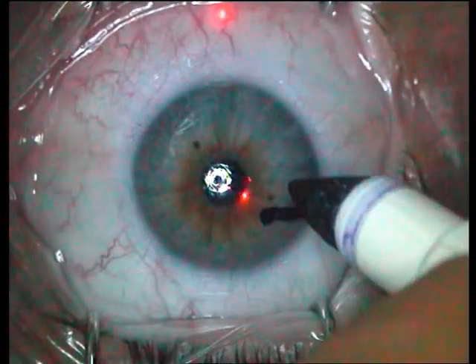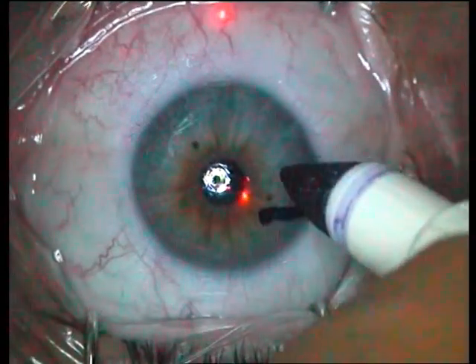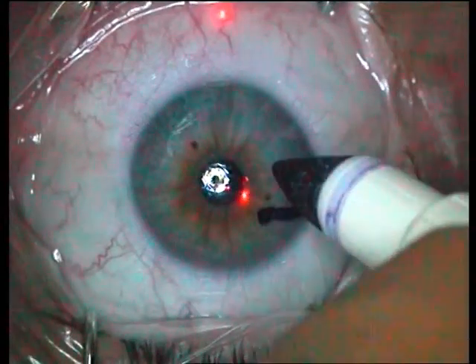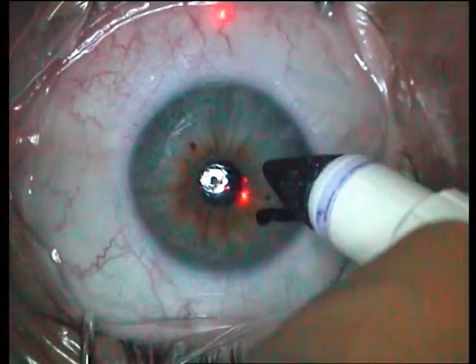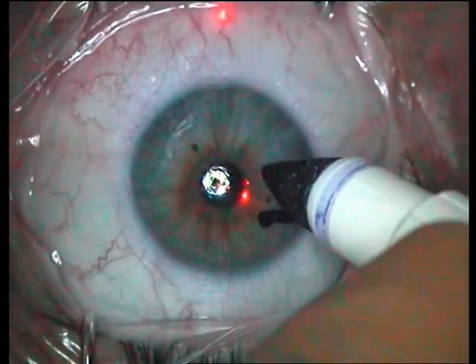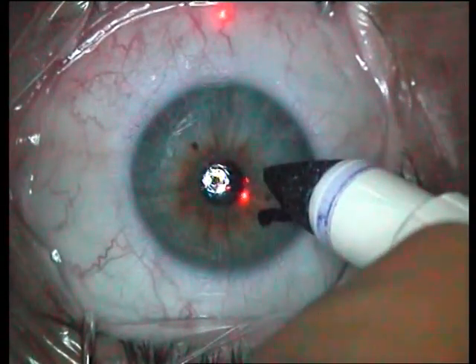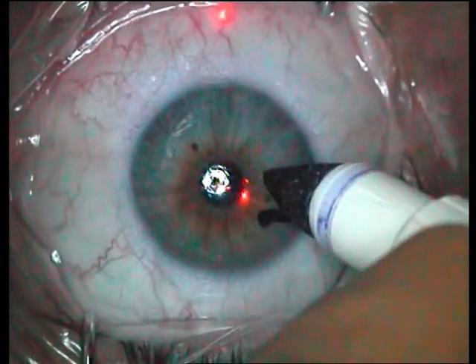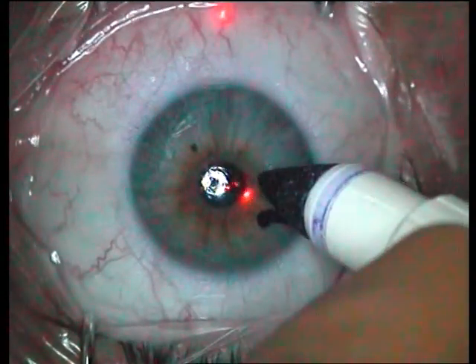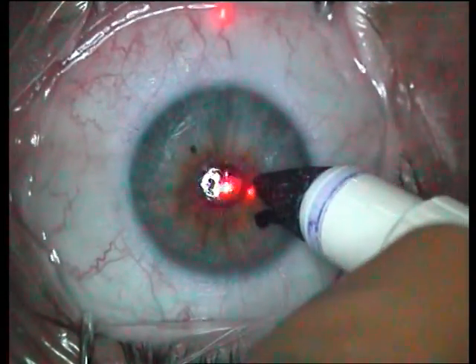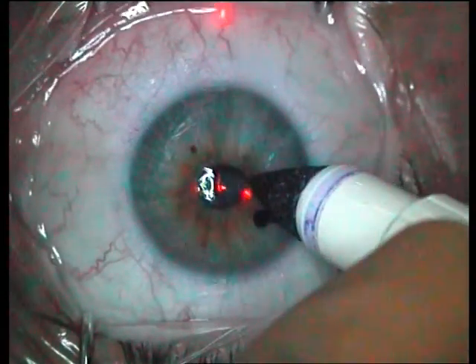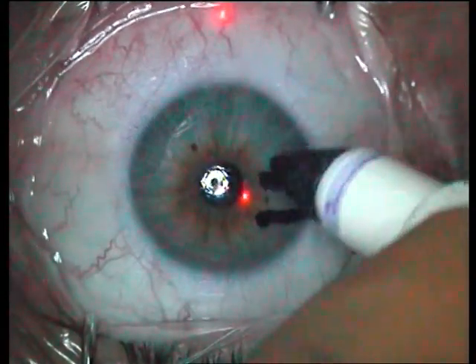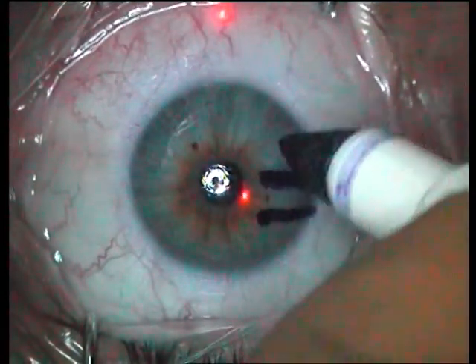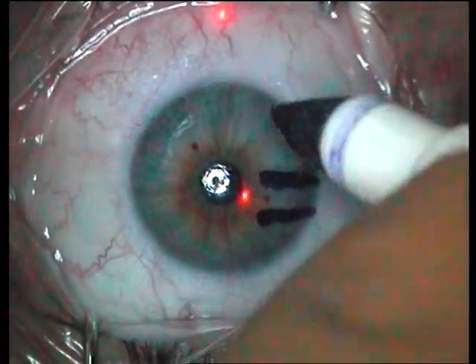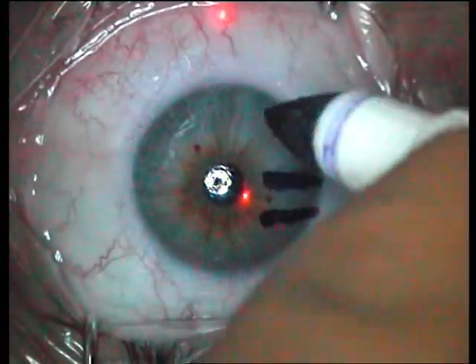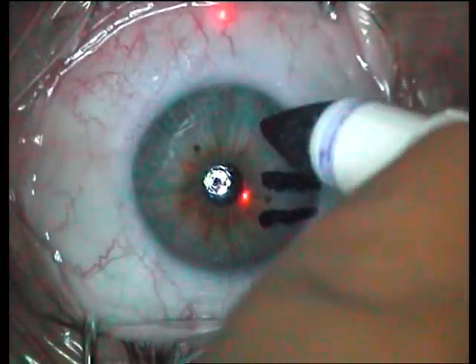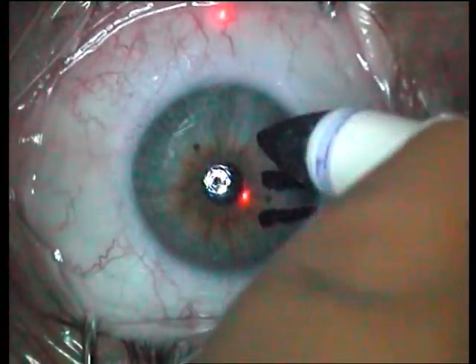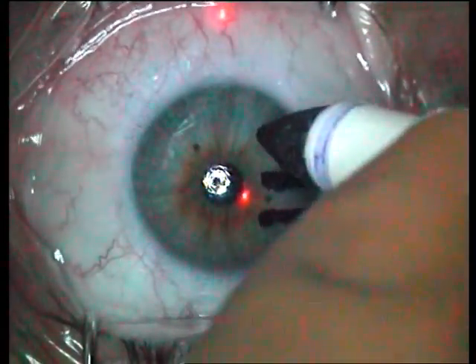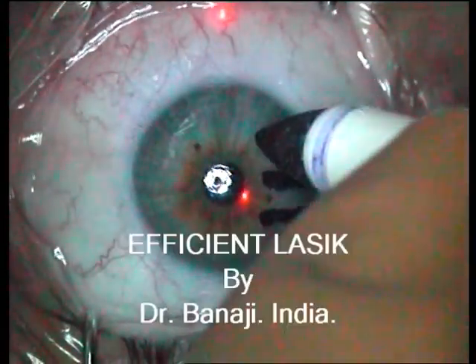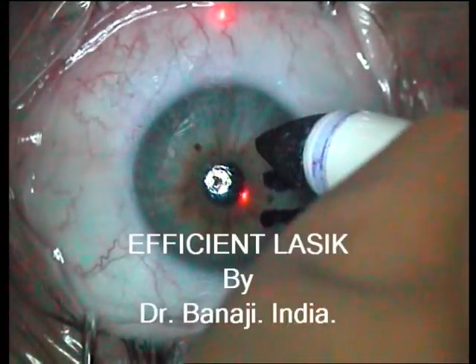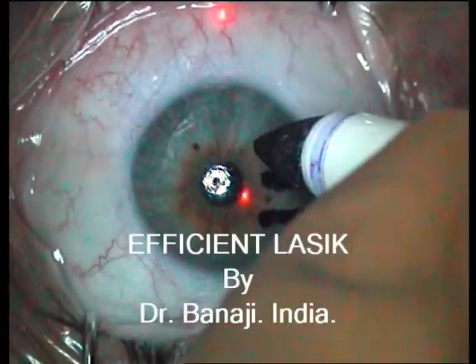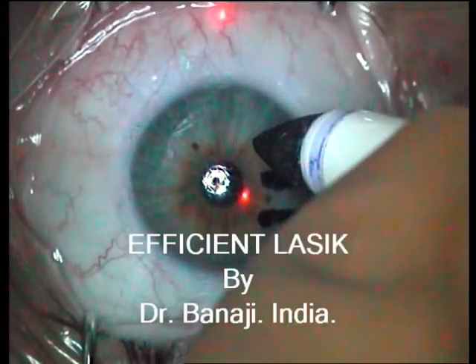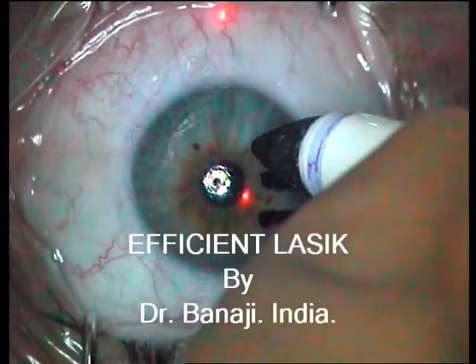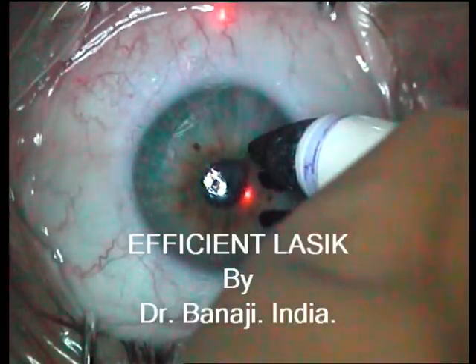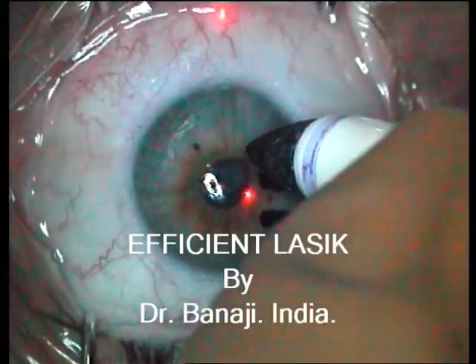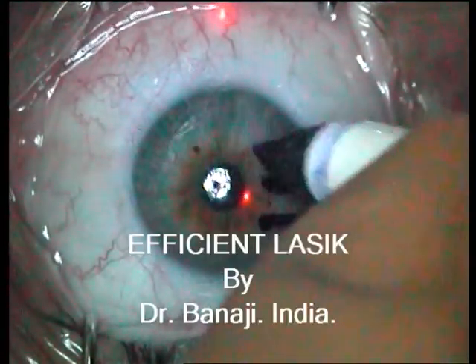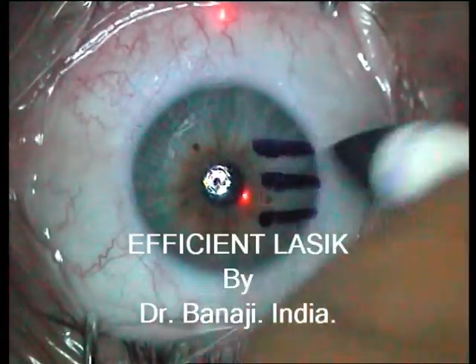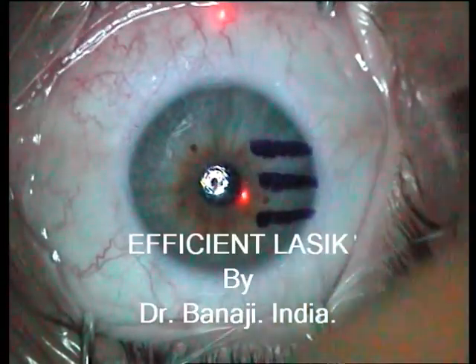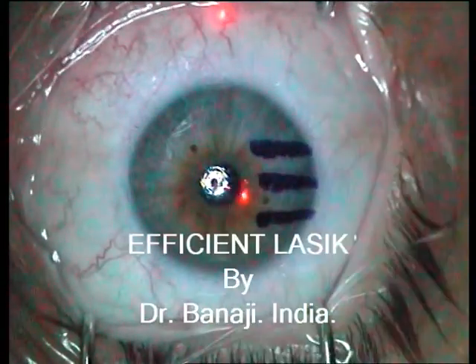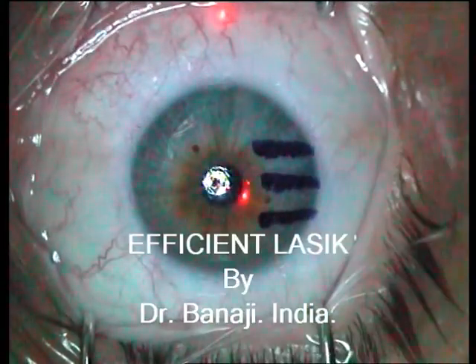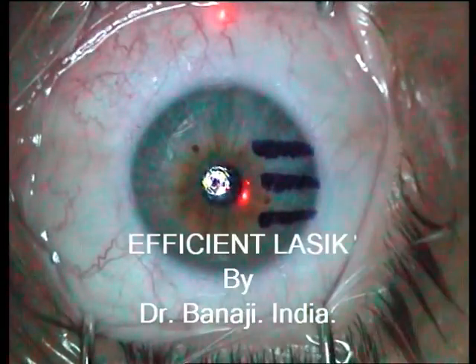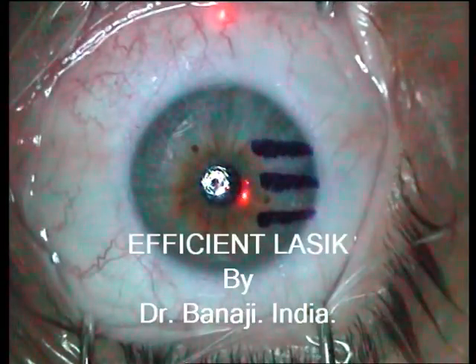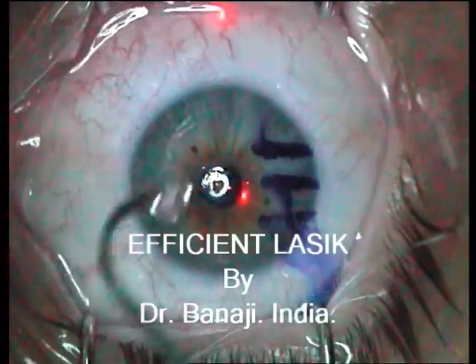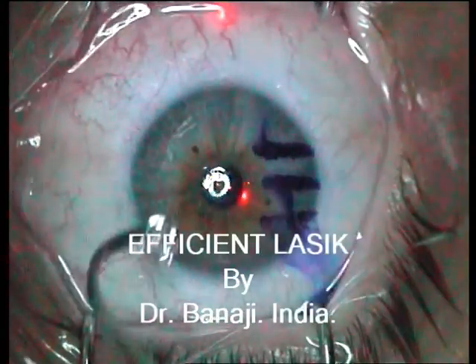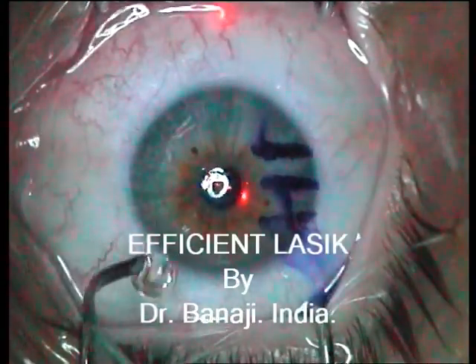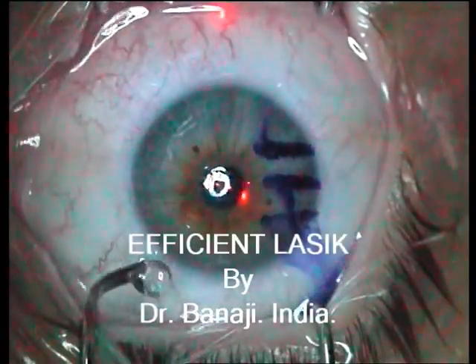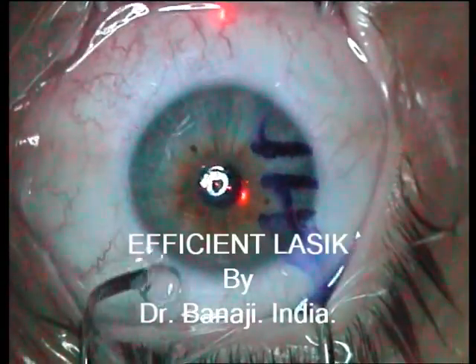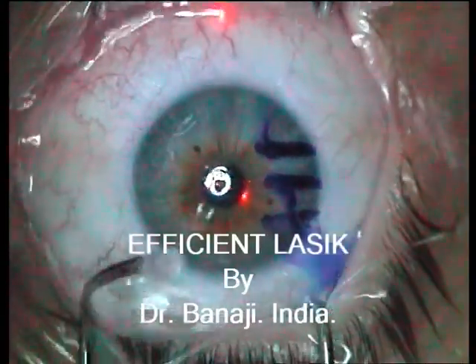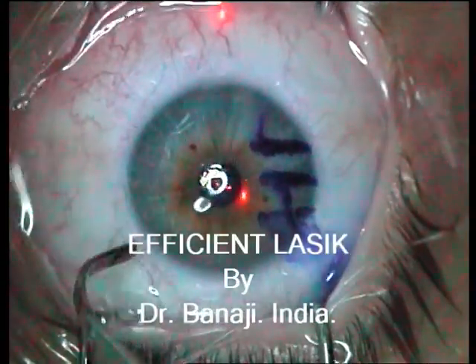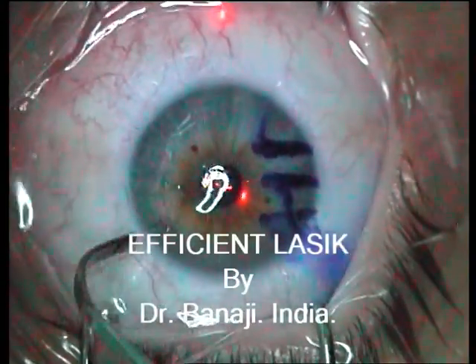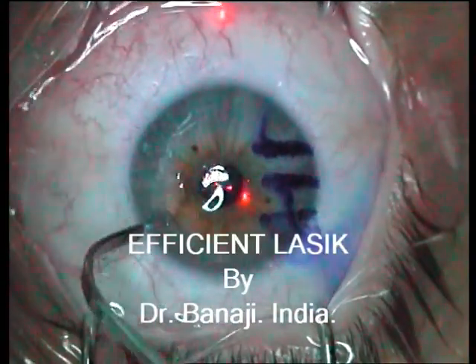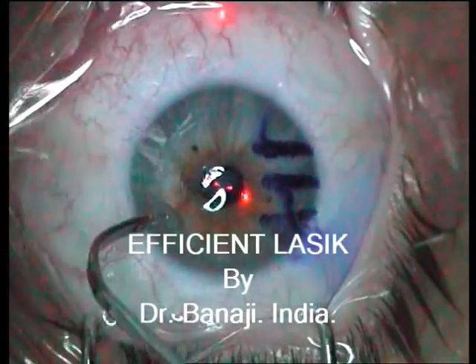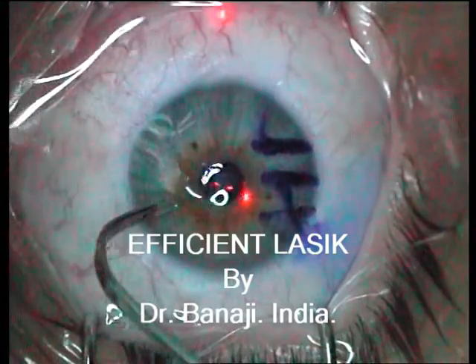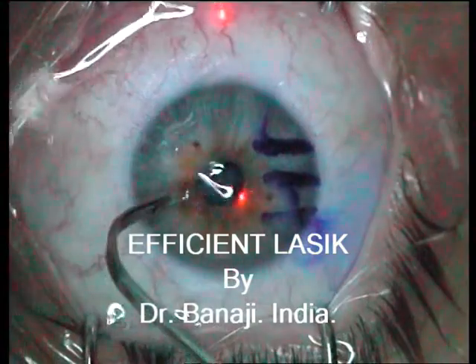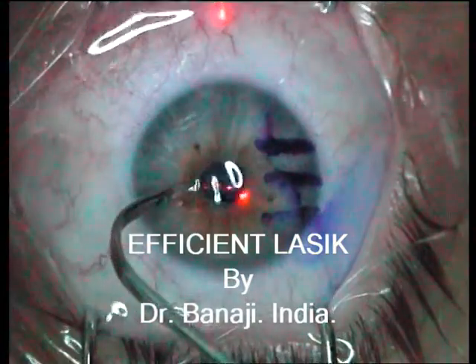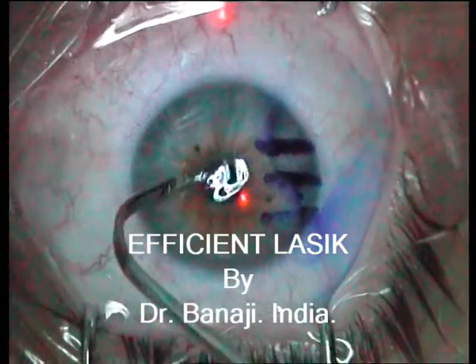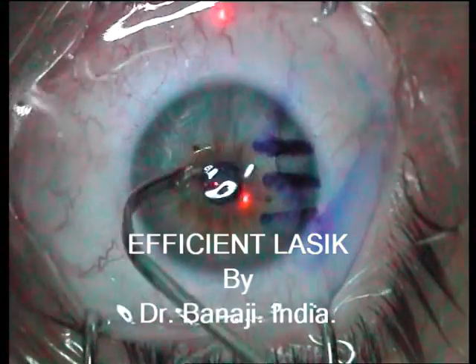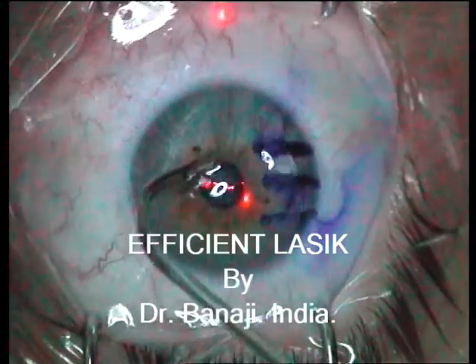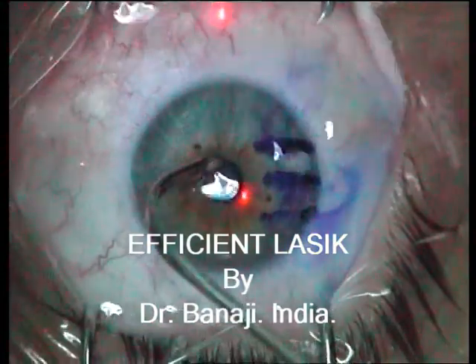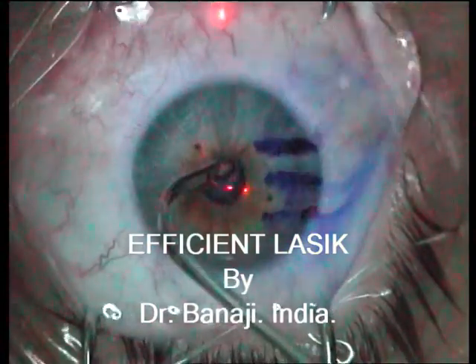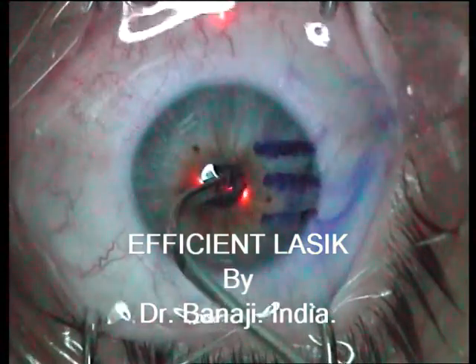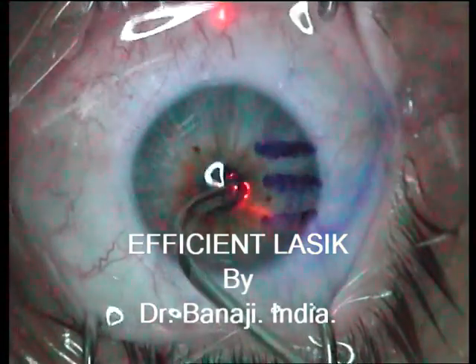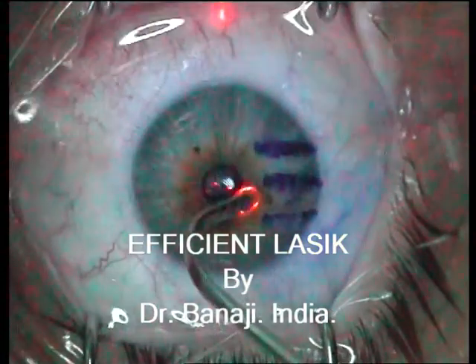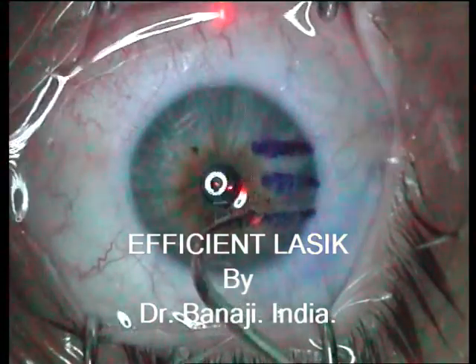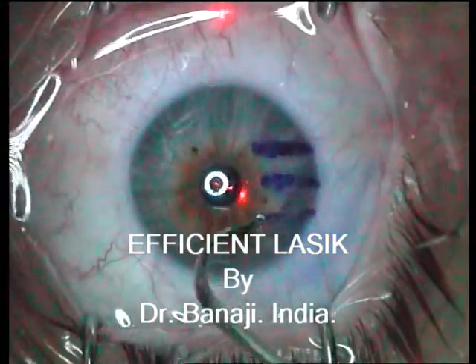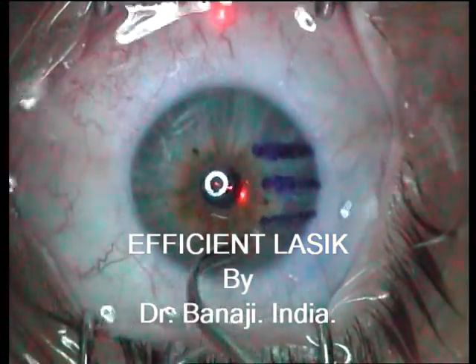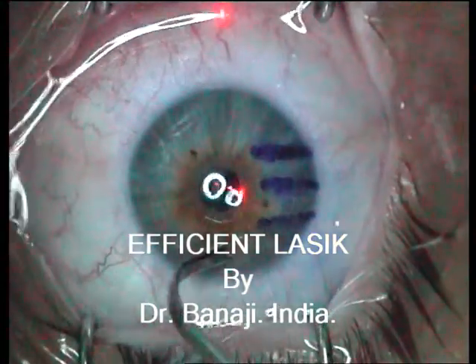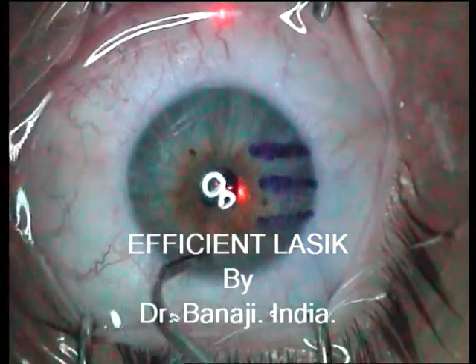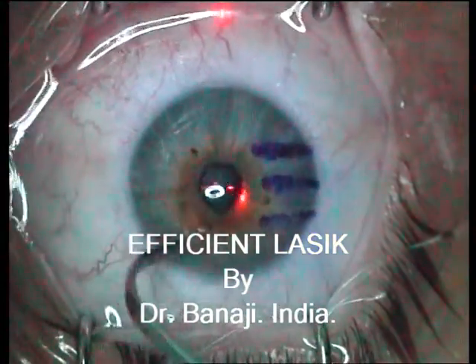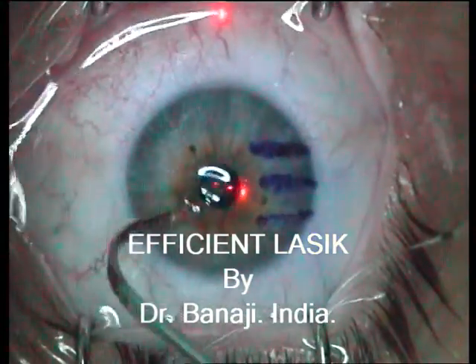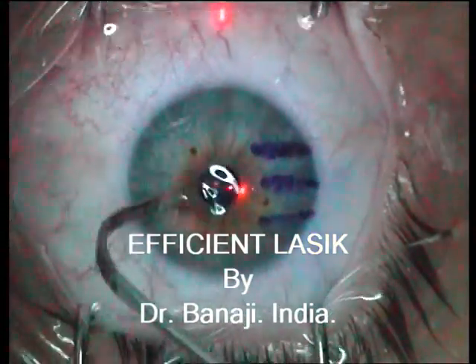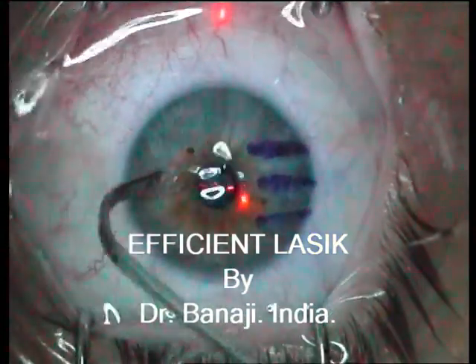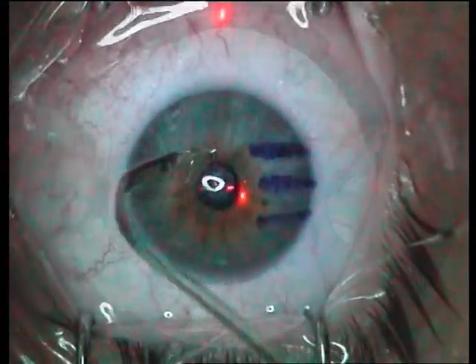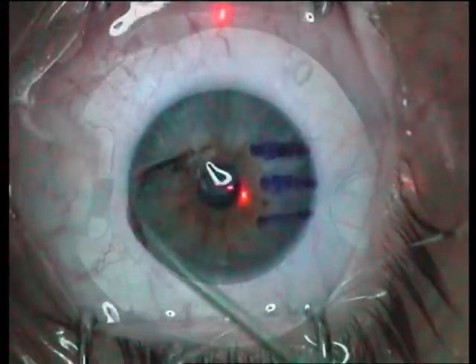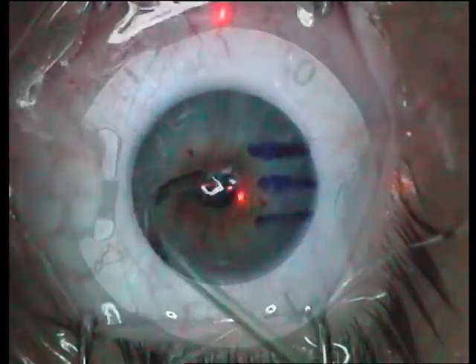In this series of videos, you will see three short LASIK movies on how I perform my LASIK.